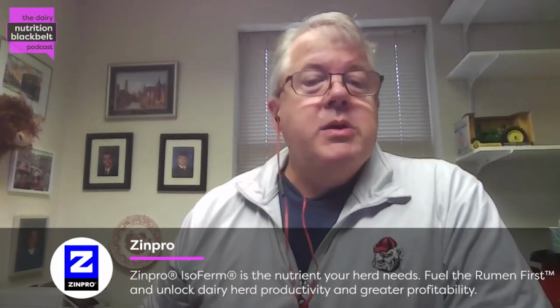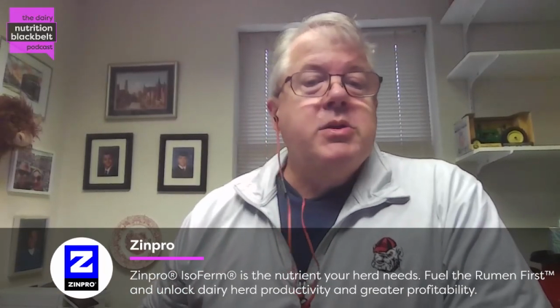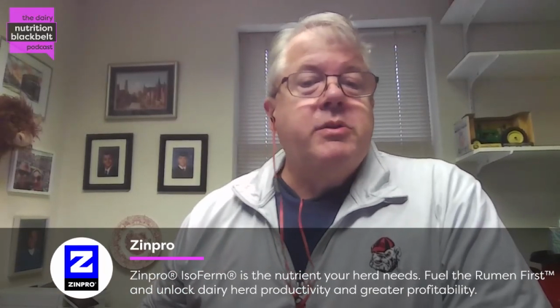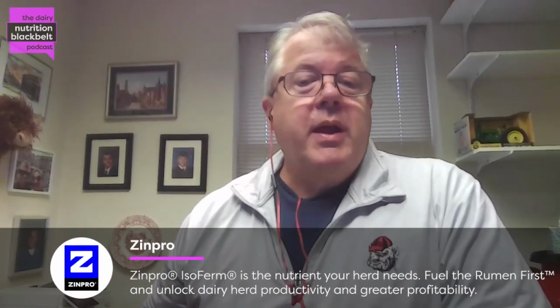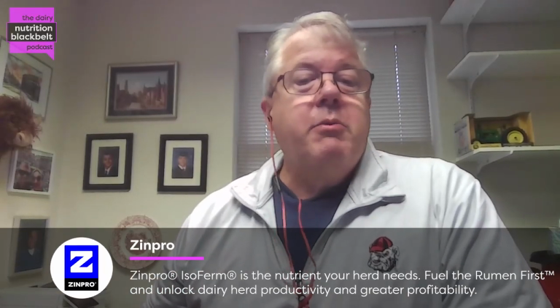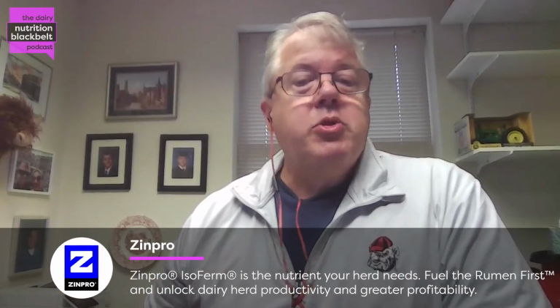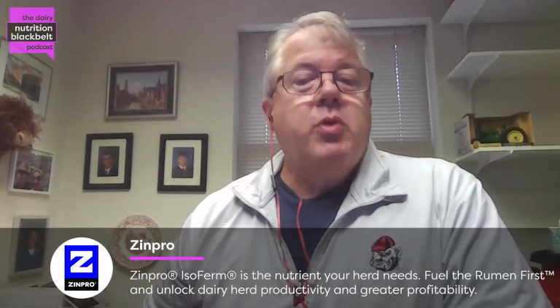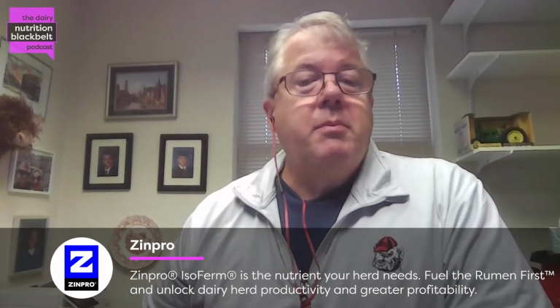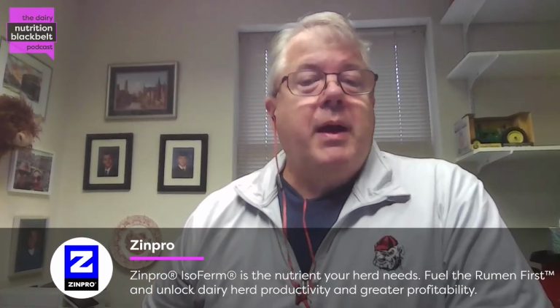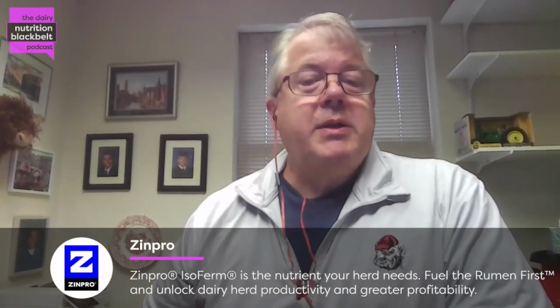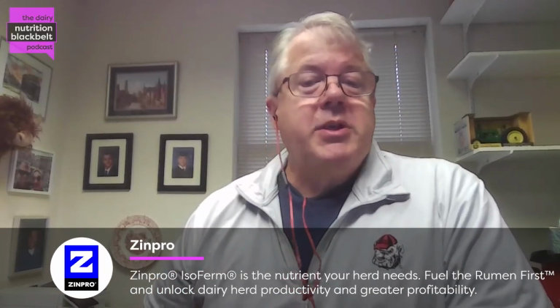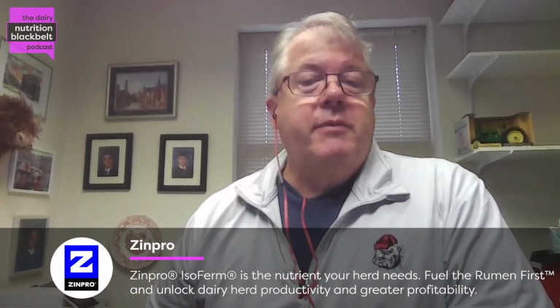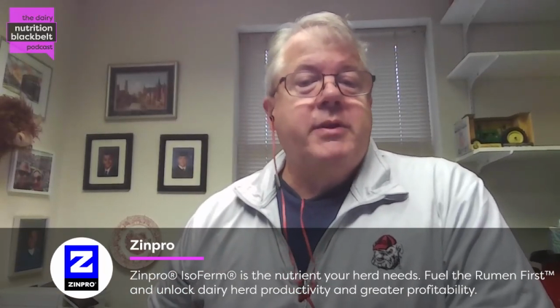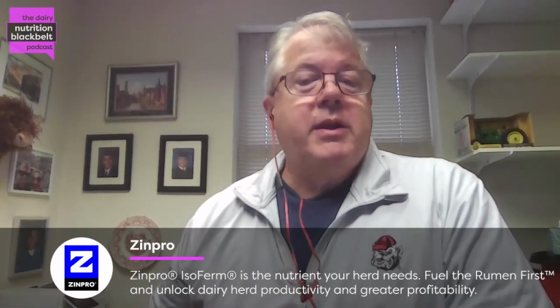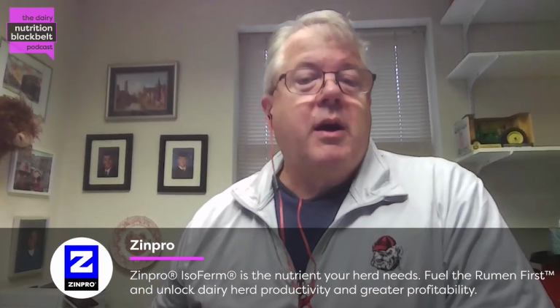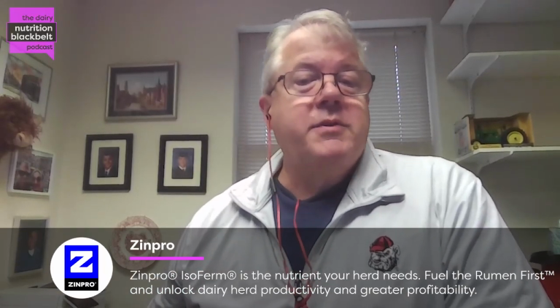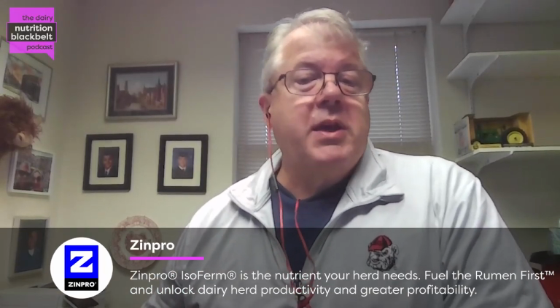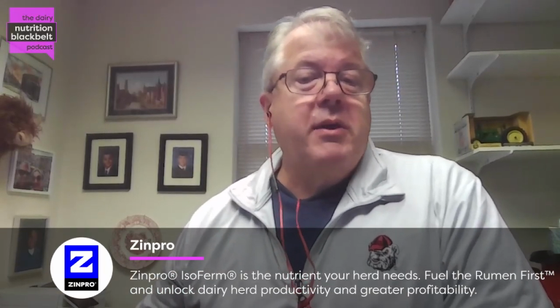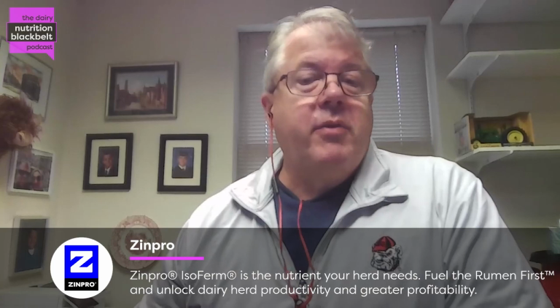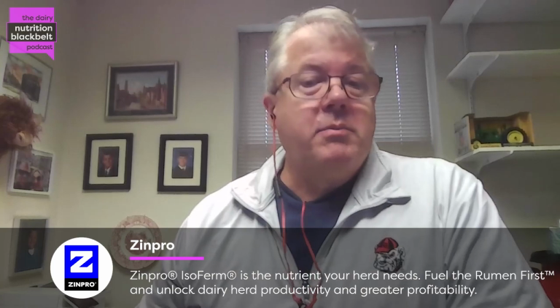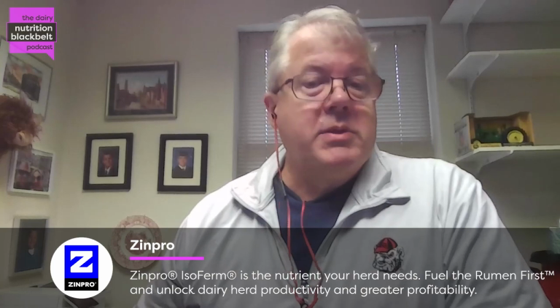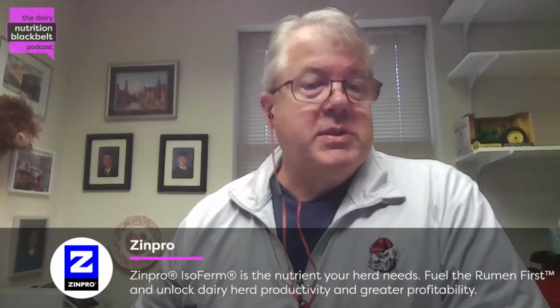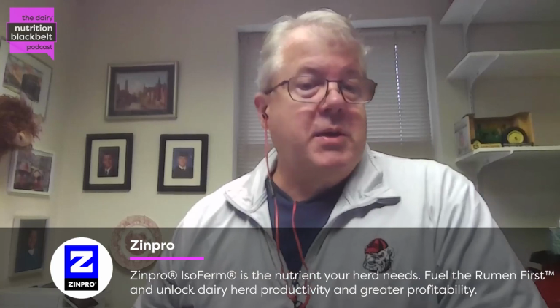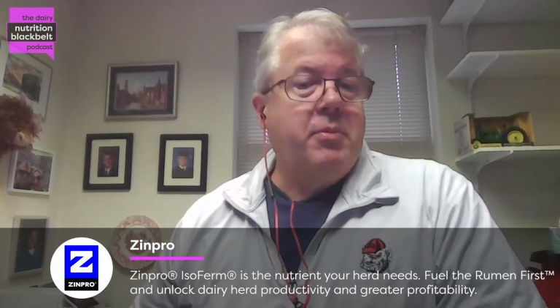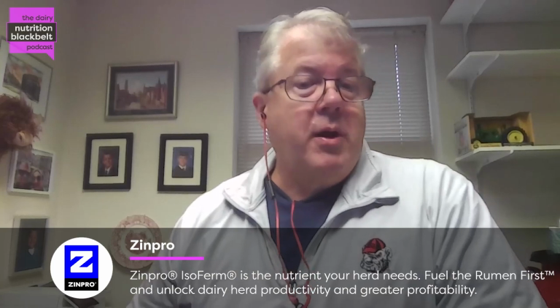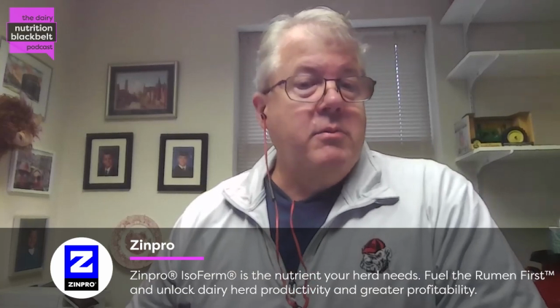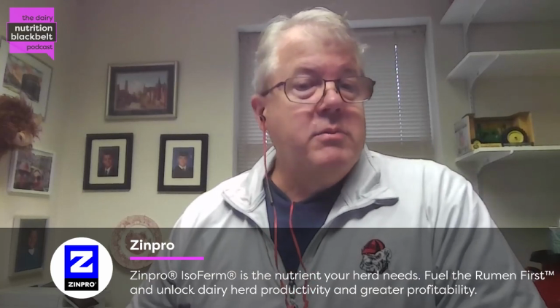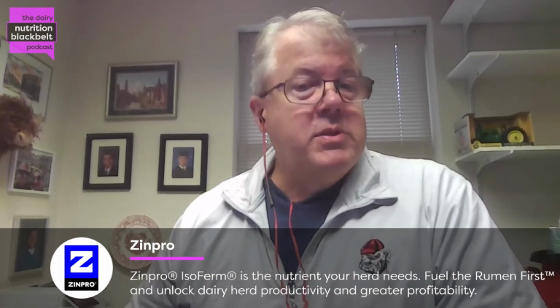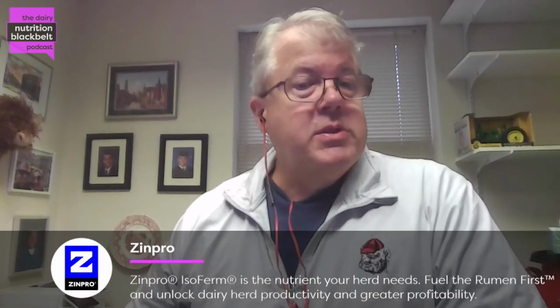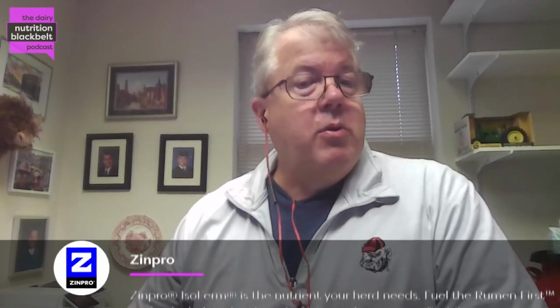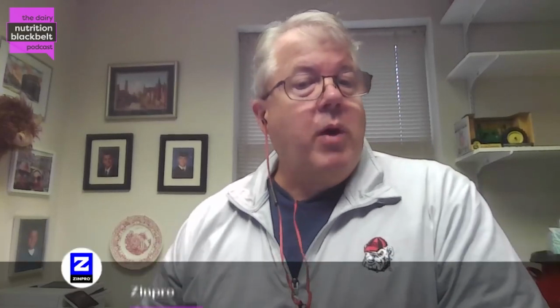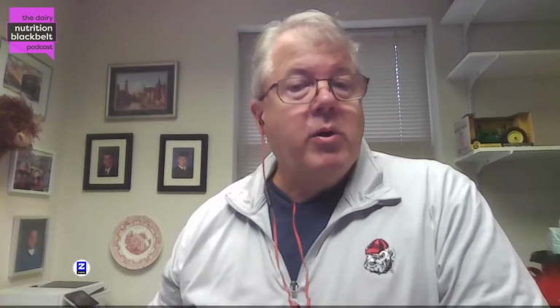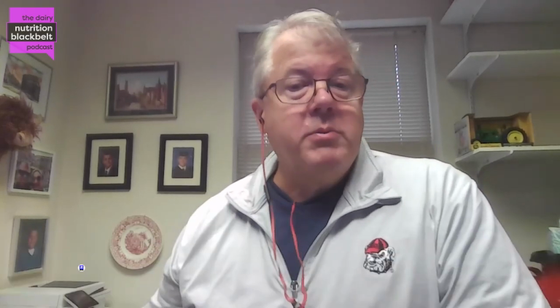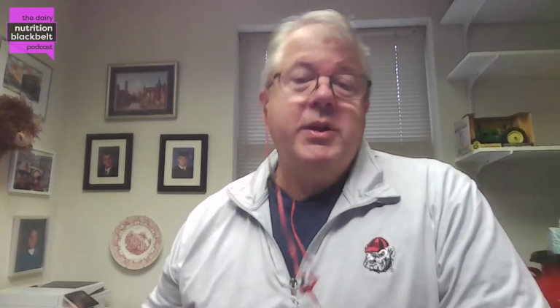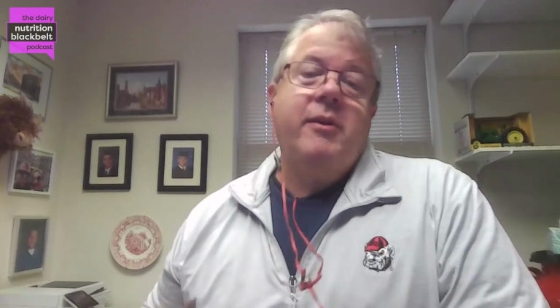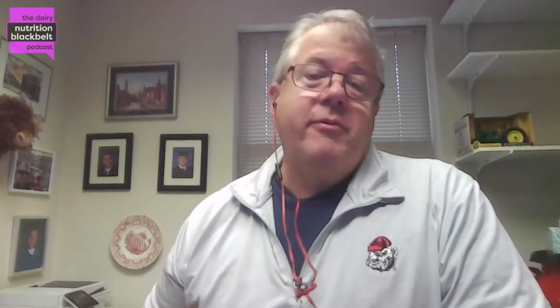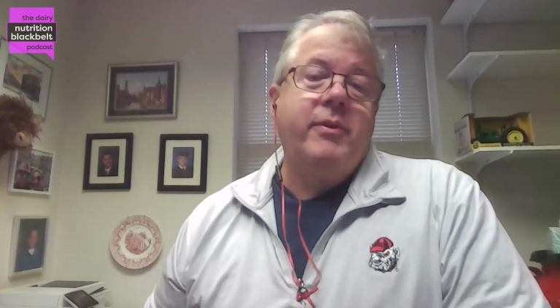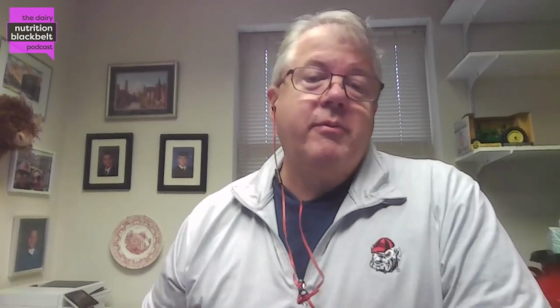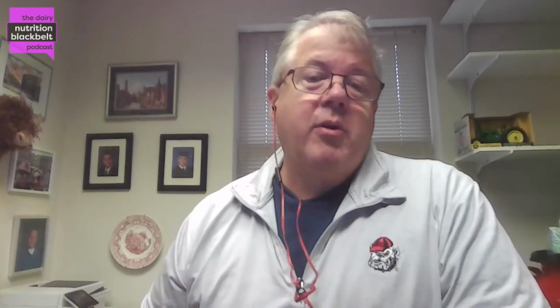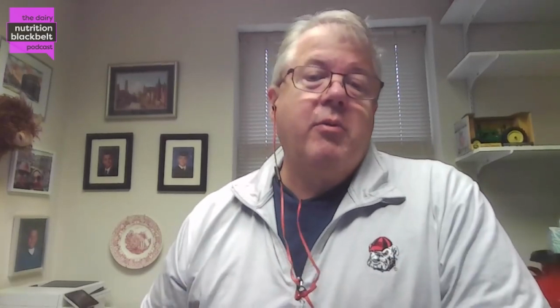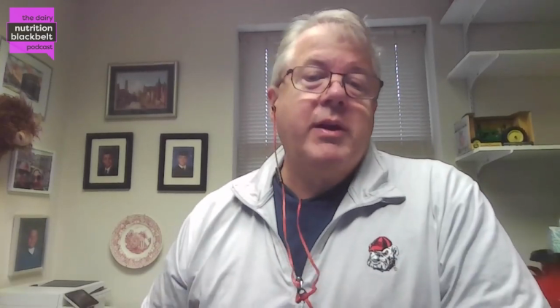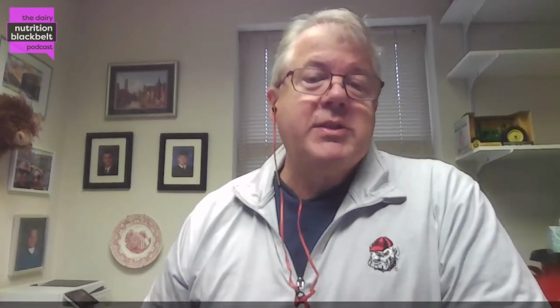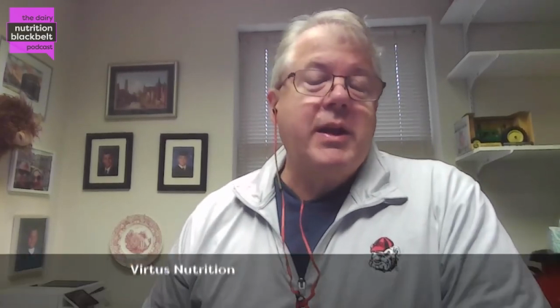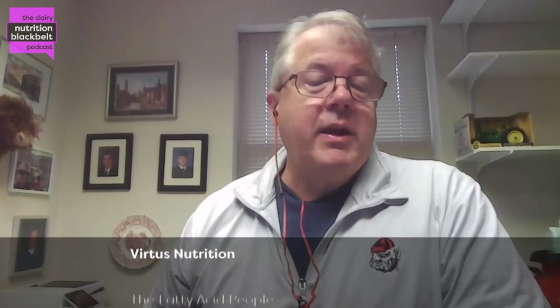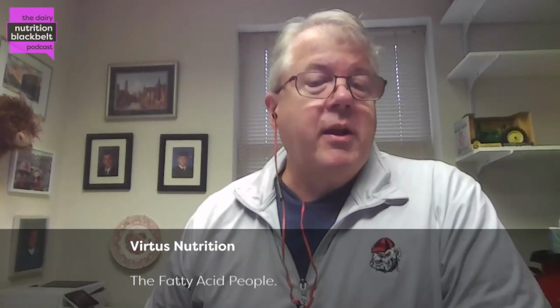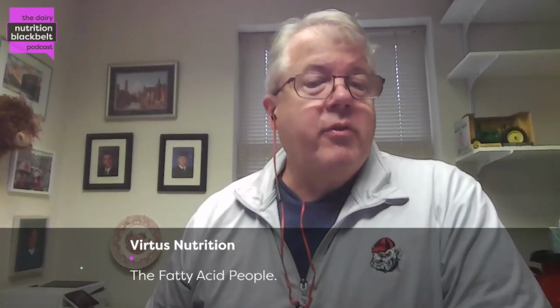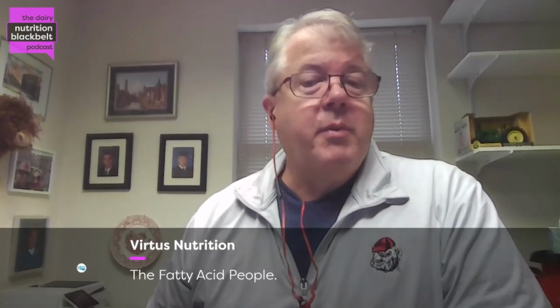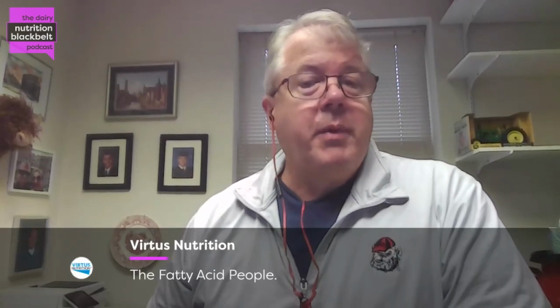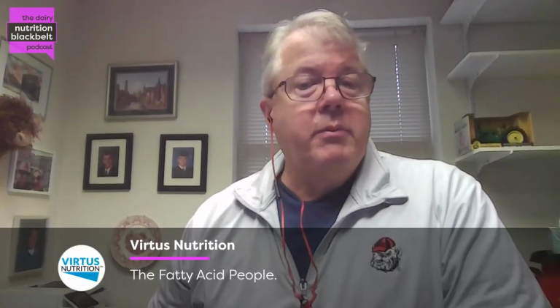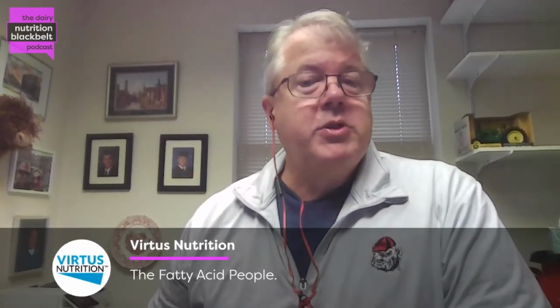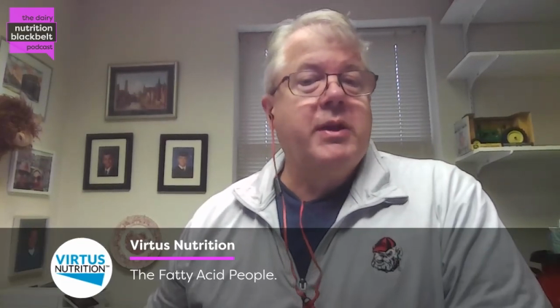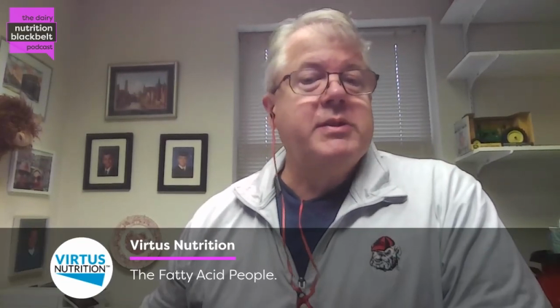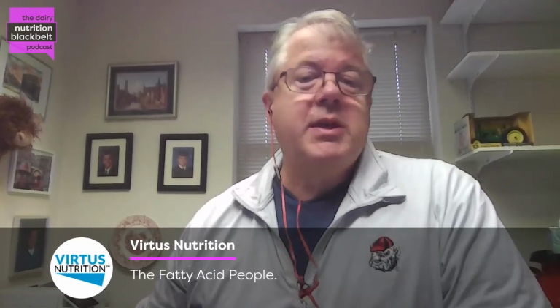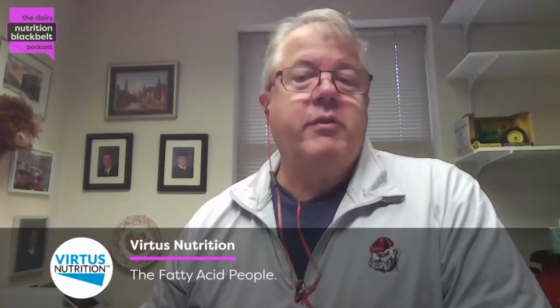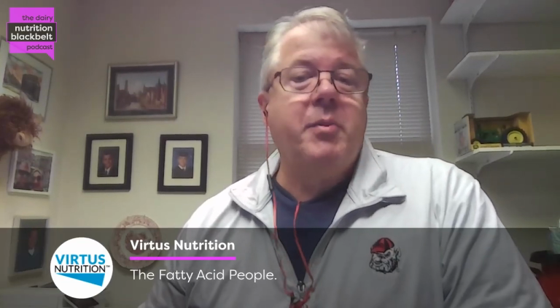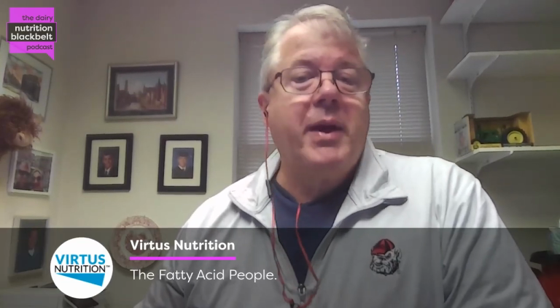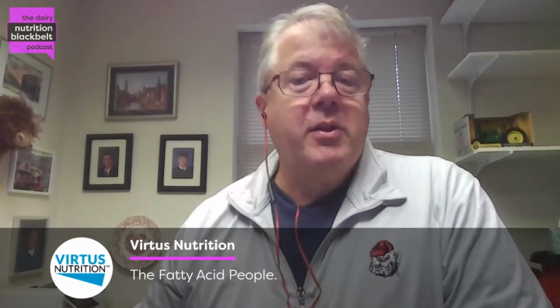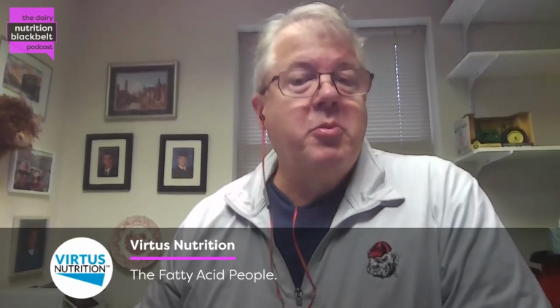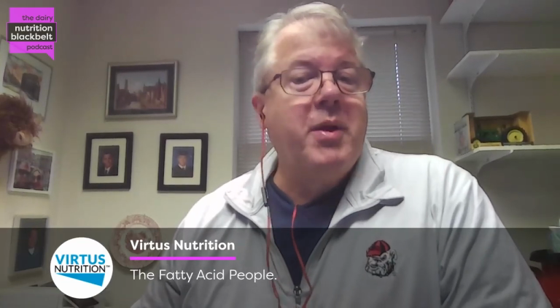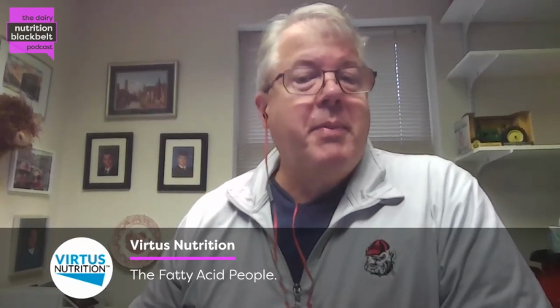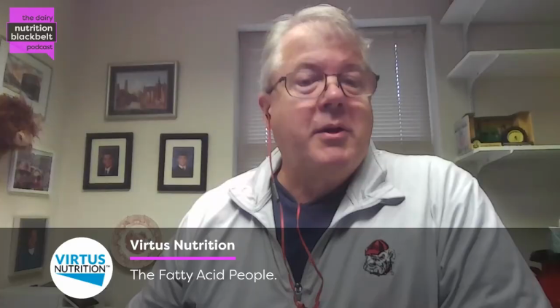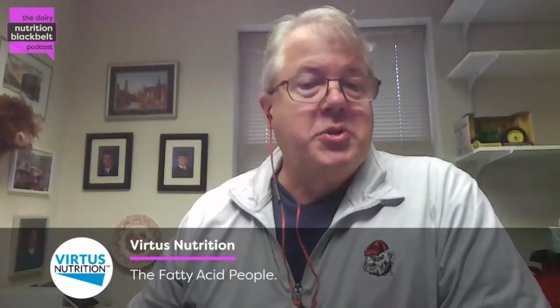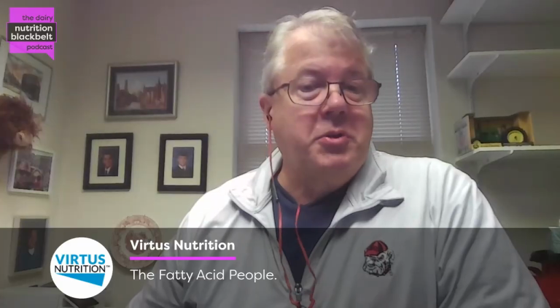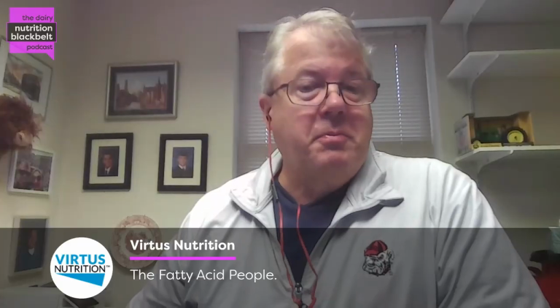Today we're joined by Jeff Dikoski from Zinpro. Welcome, Jeff — we're excited to hear from you. Would you like to tell everybody a little bit about yourself?